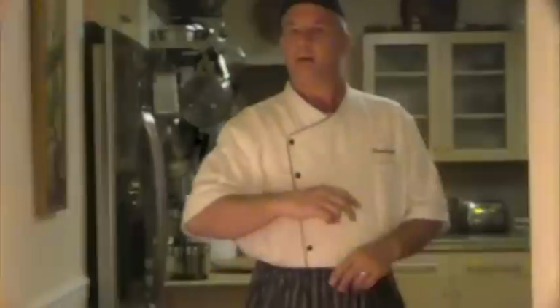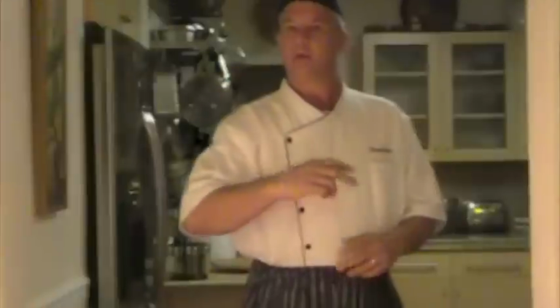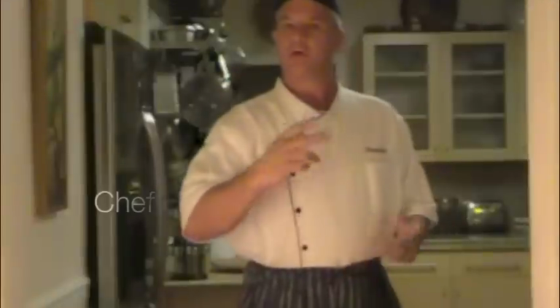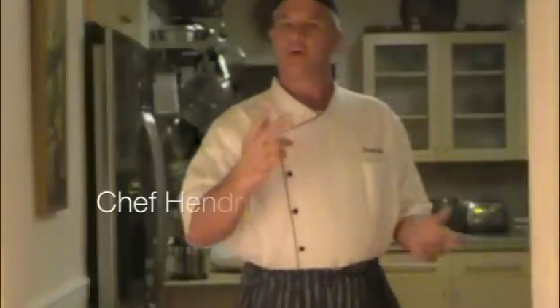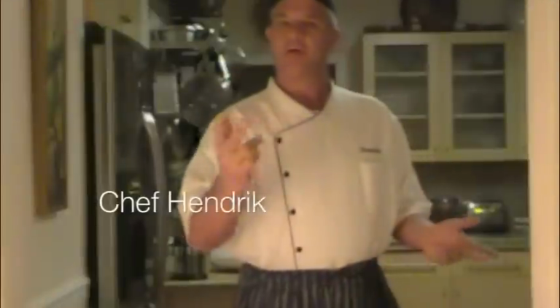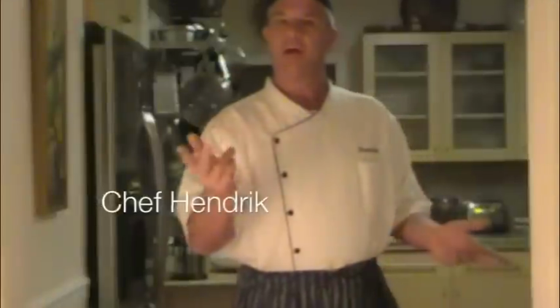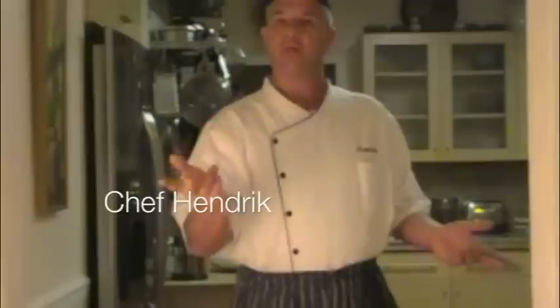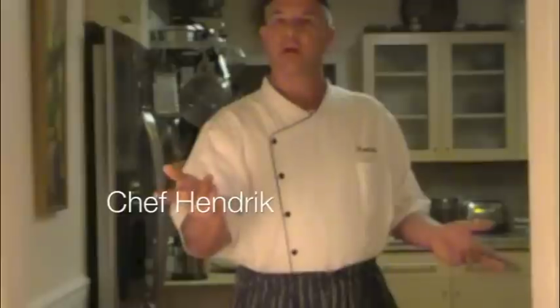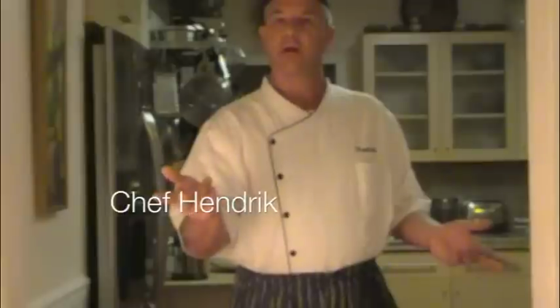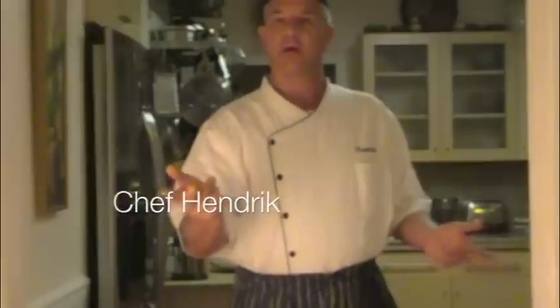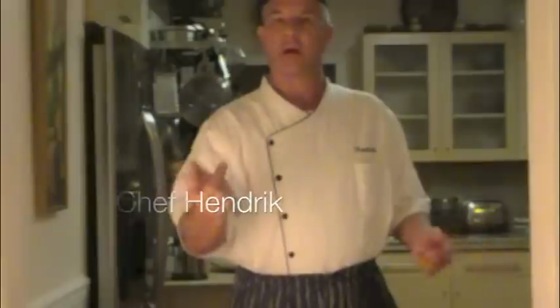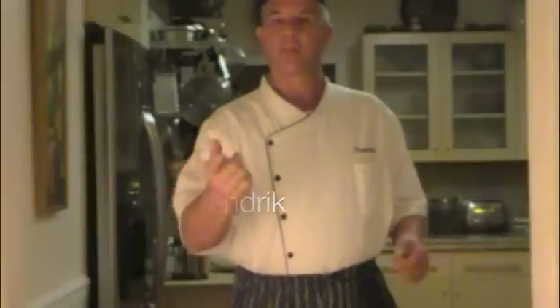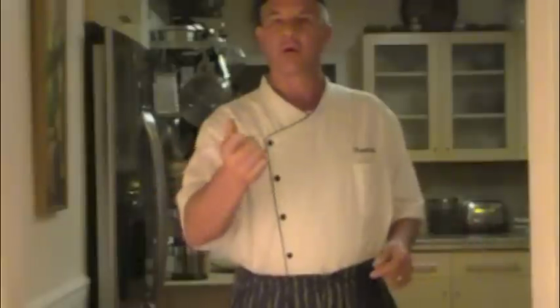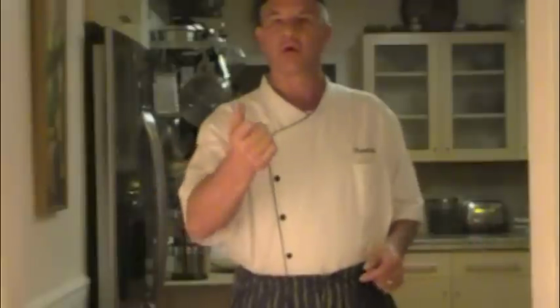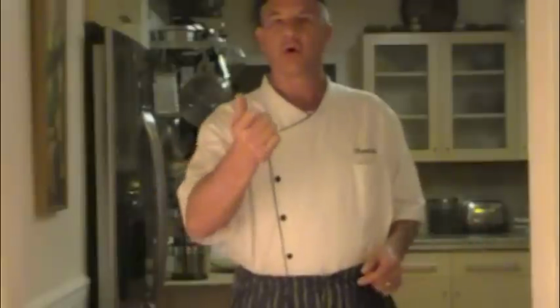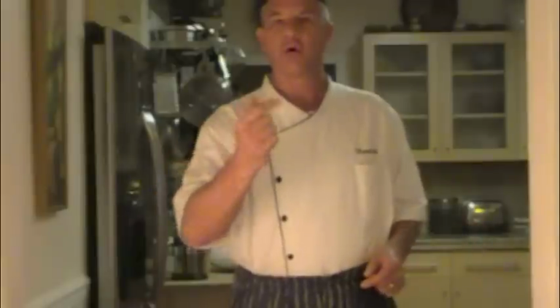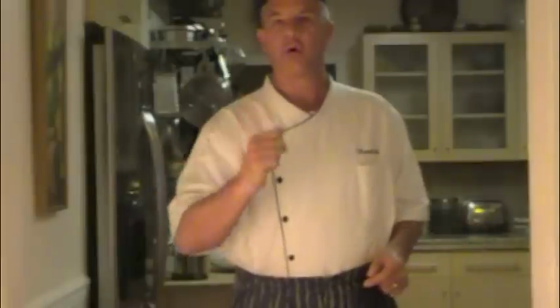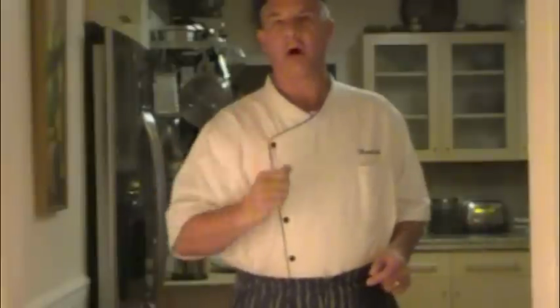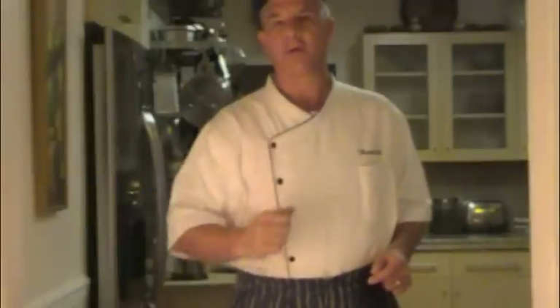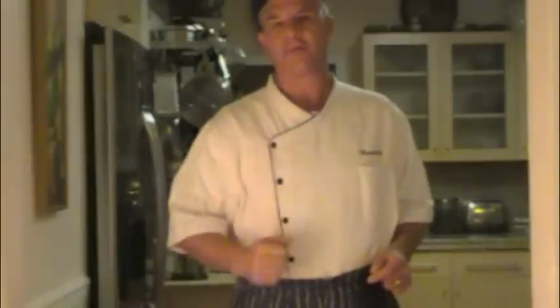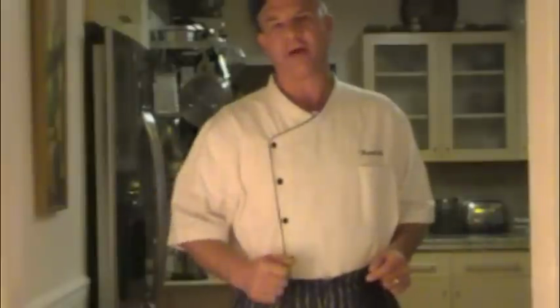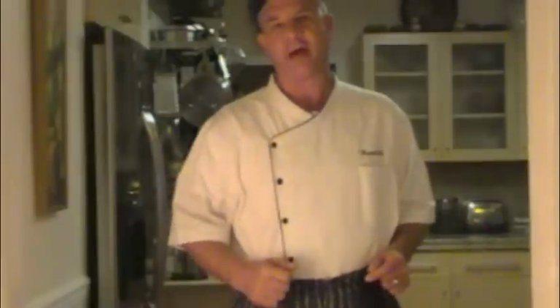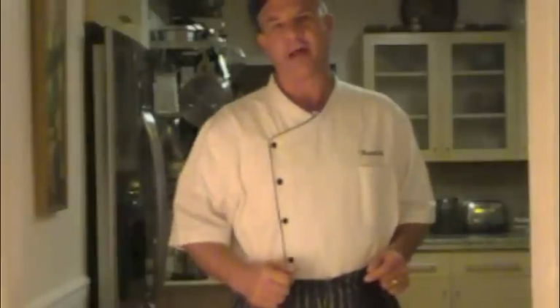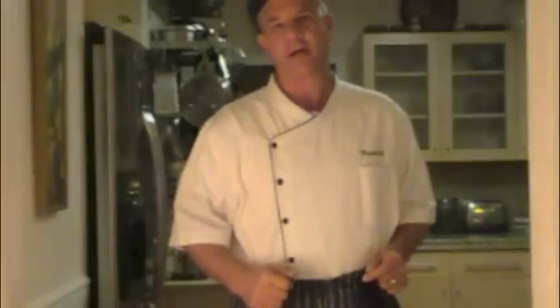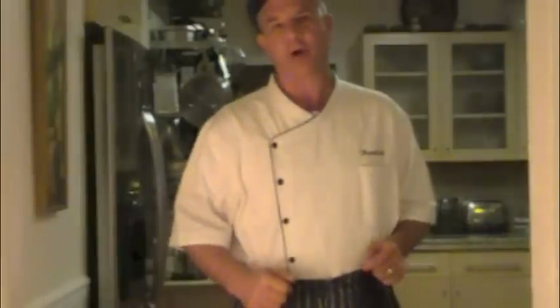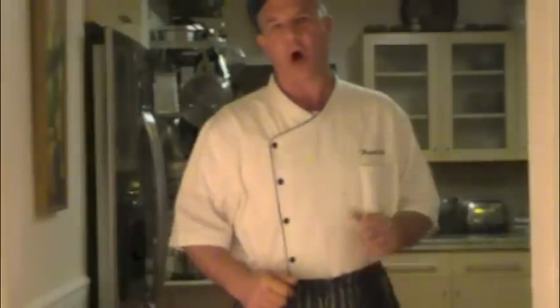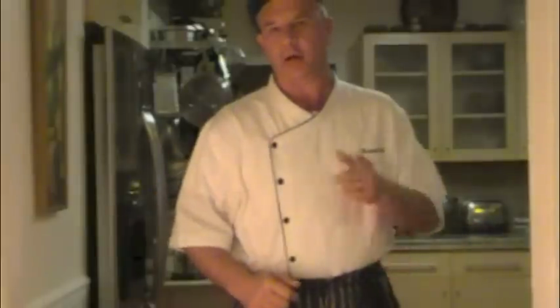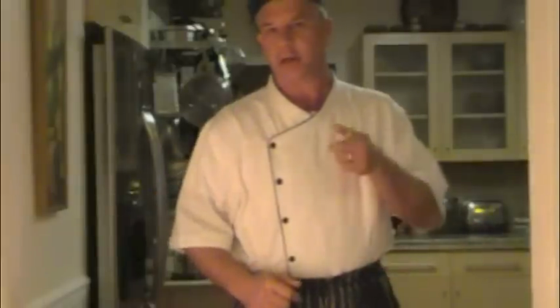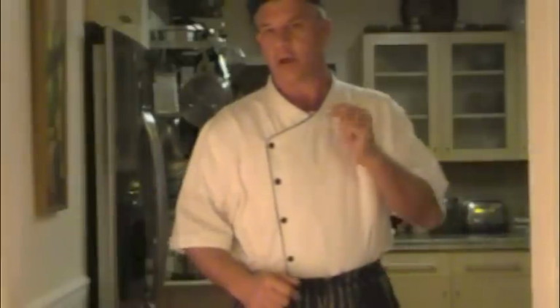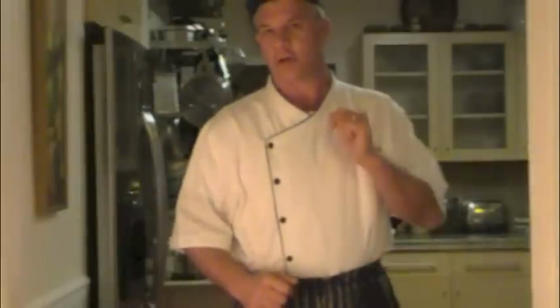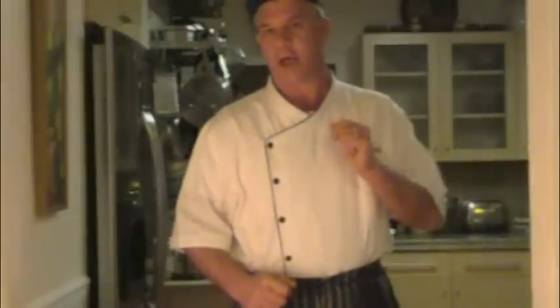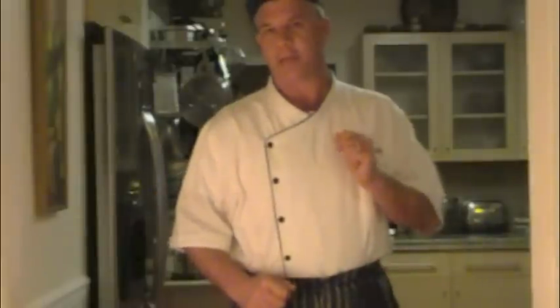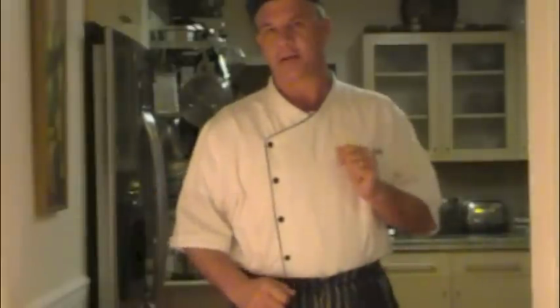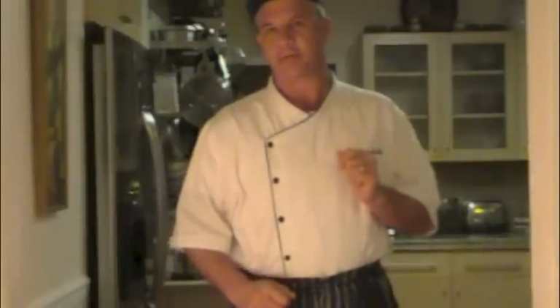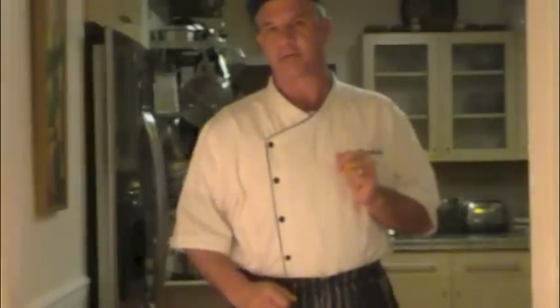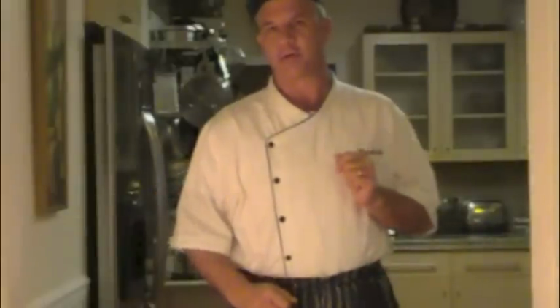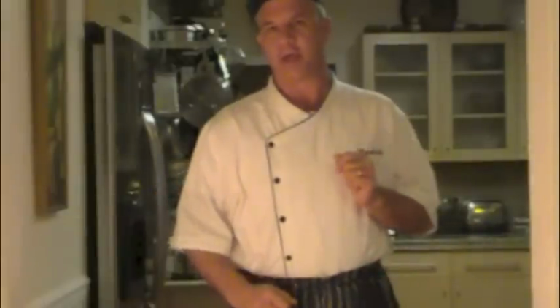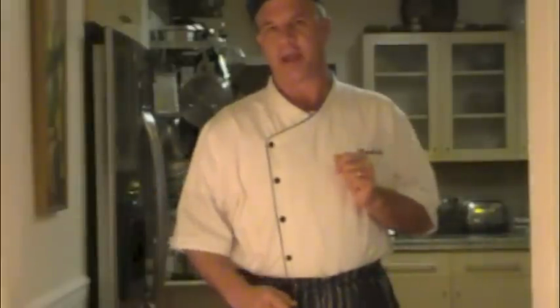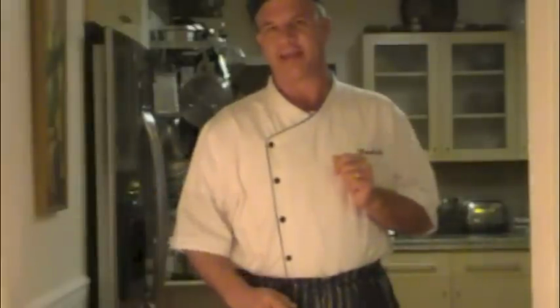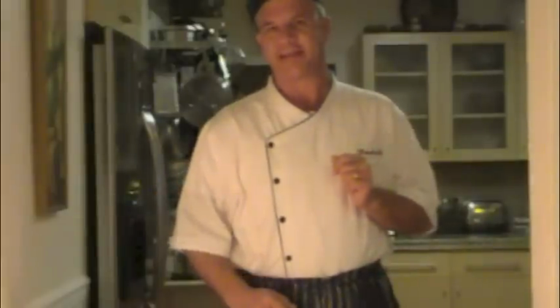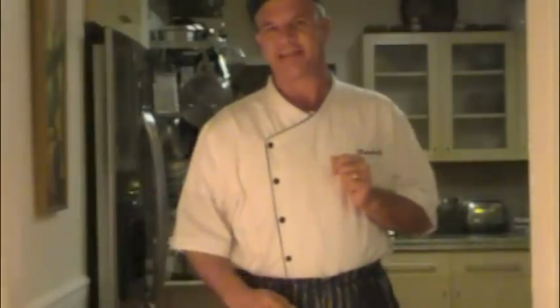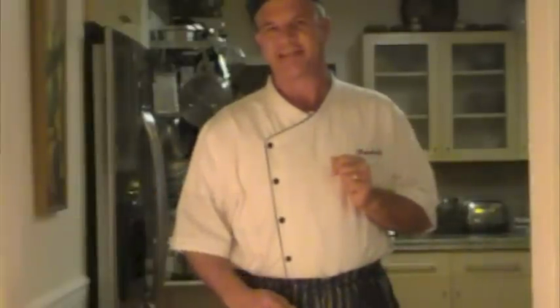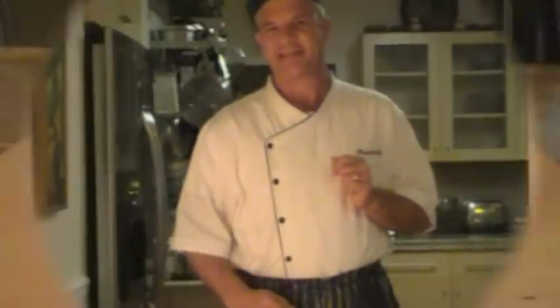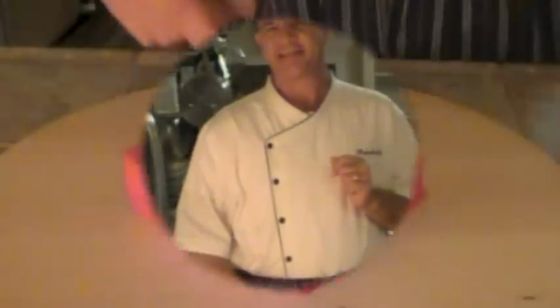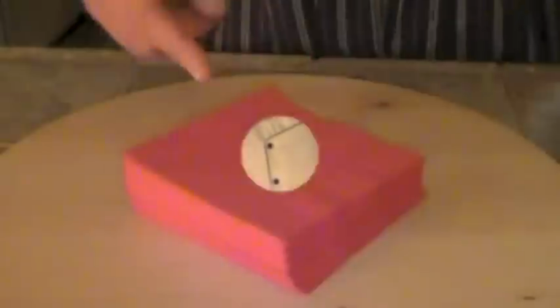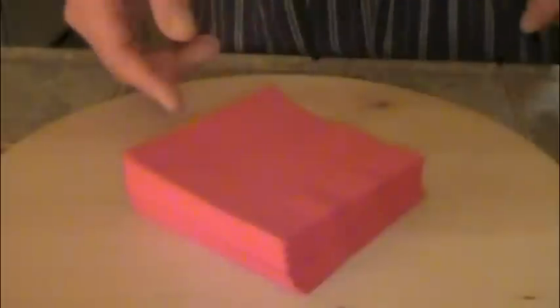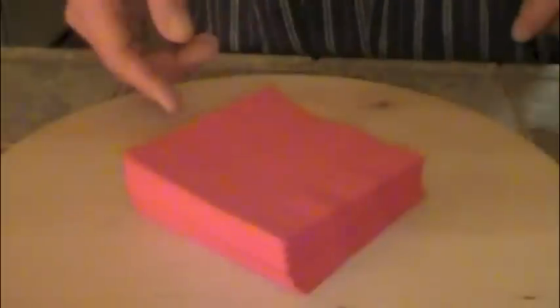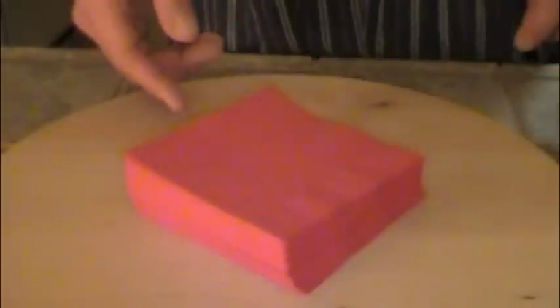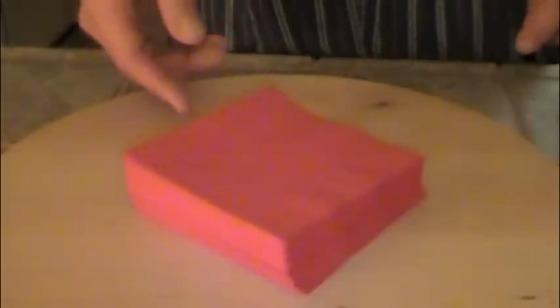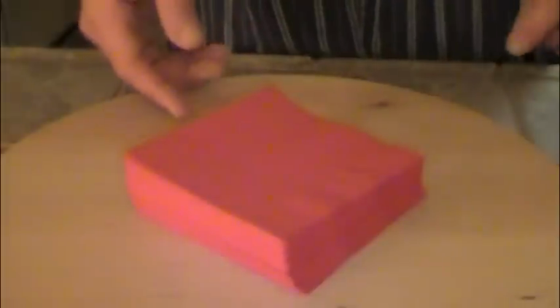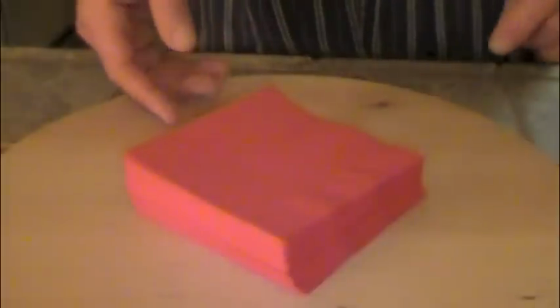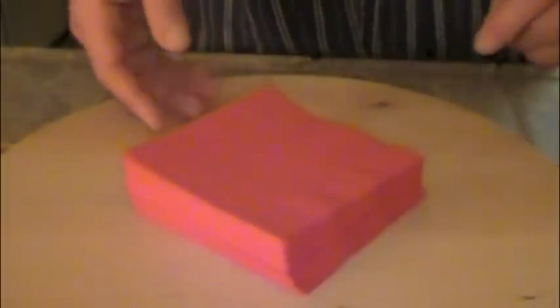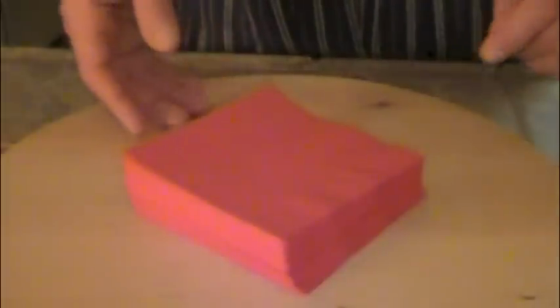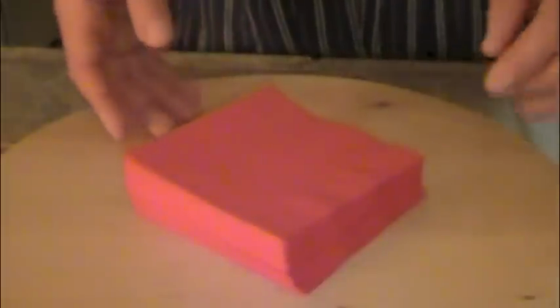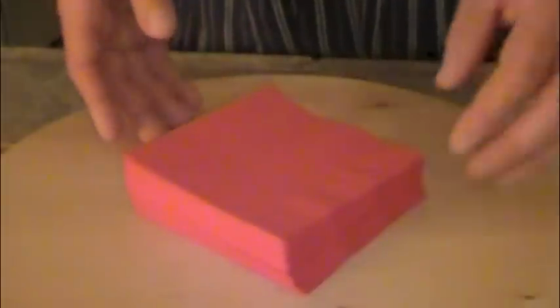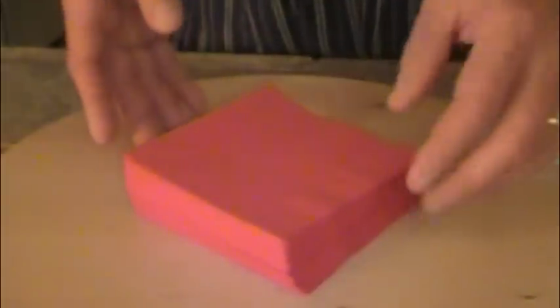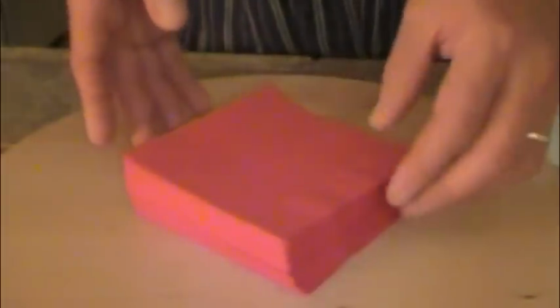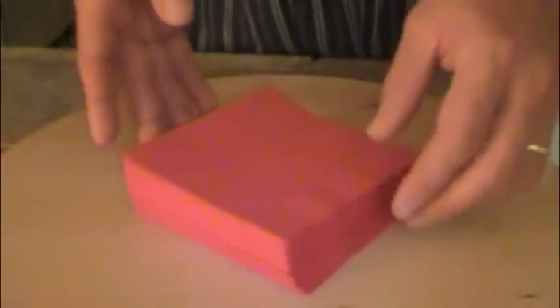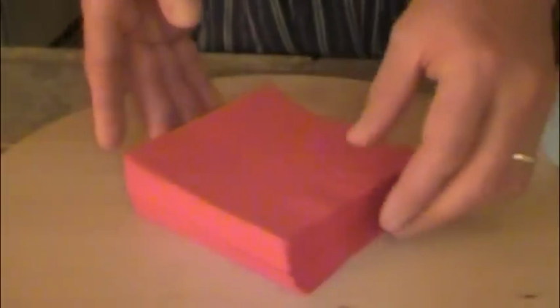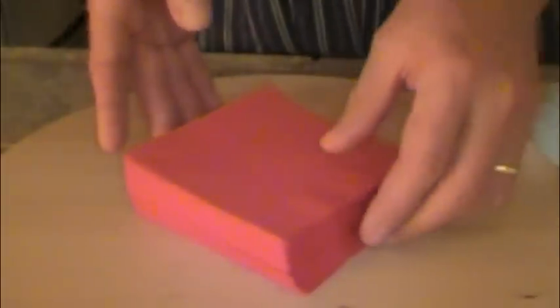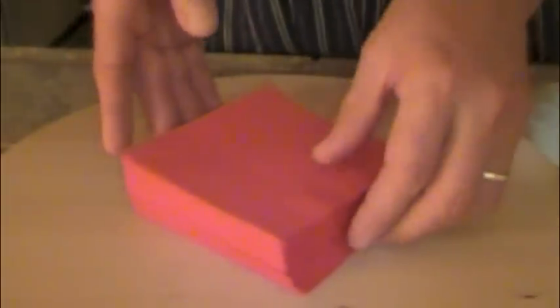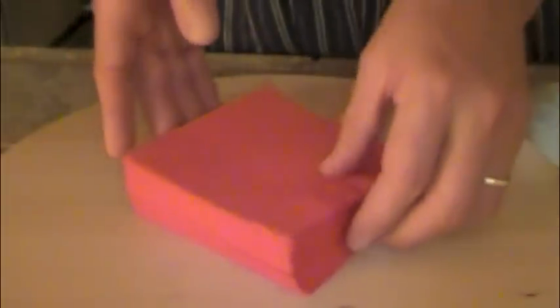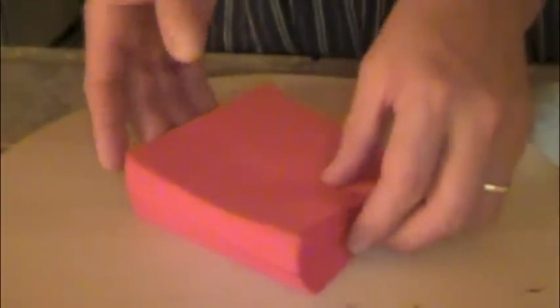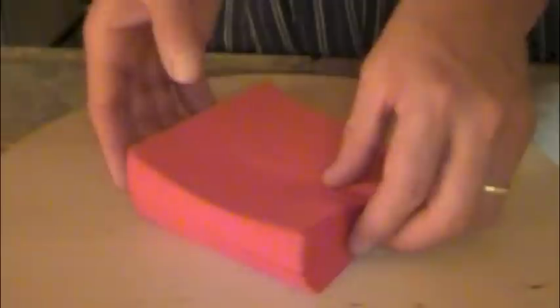Chef Henrik here and I'm going to show you how to fan cocktail napkins today. I have a stack of cocktail napkins,